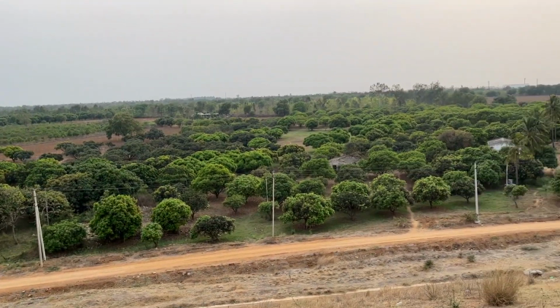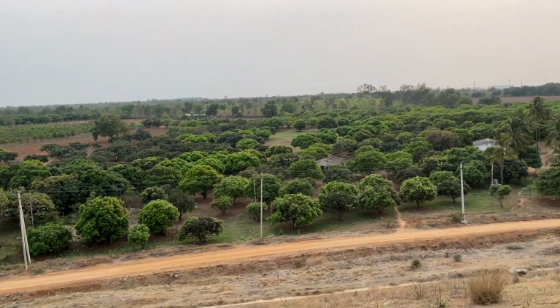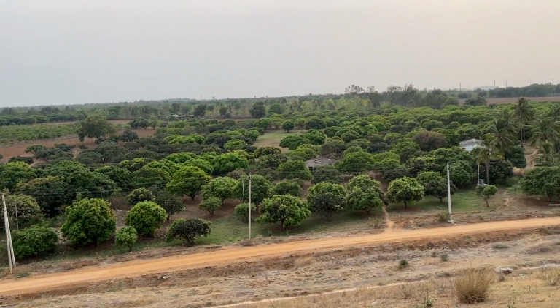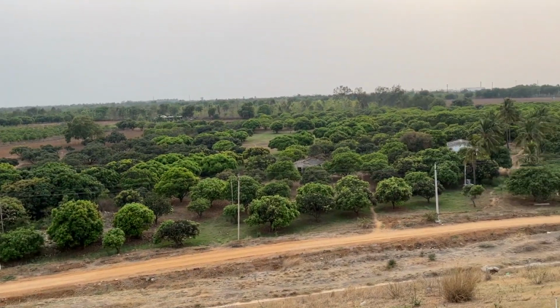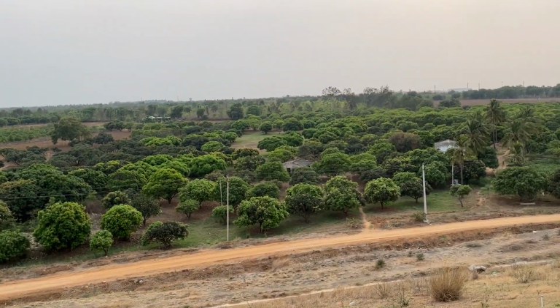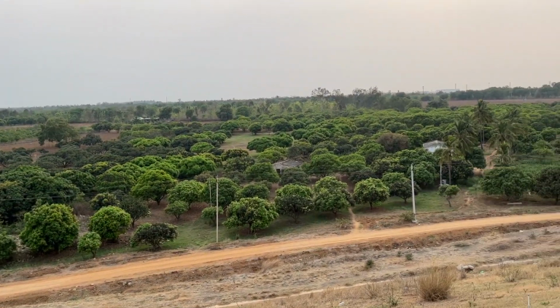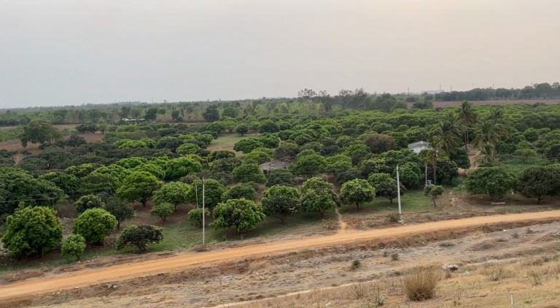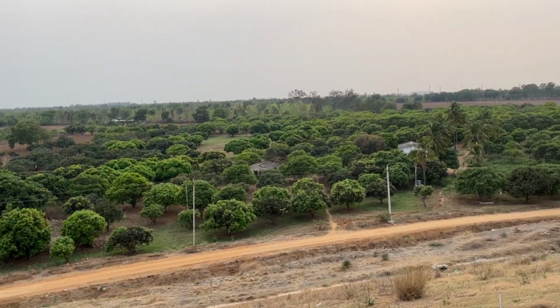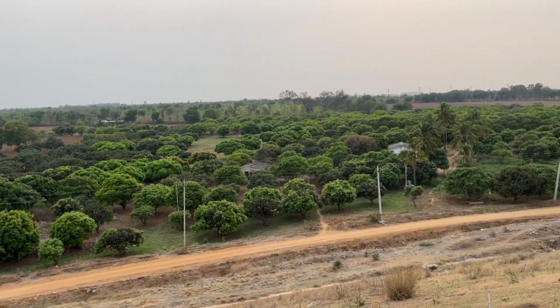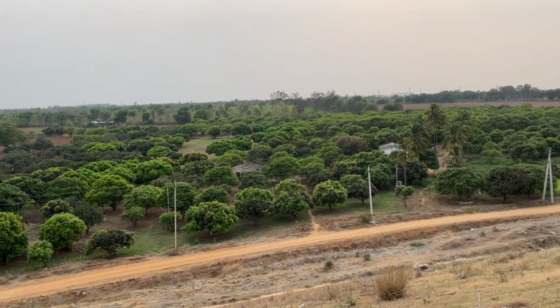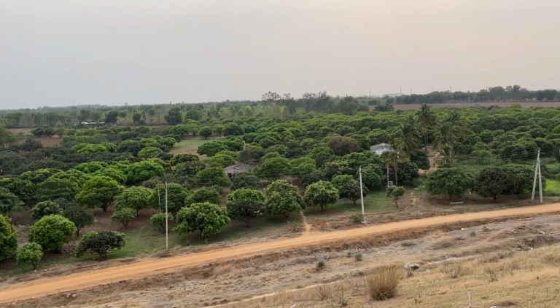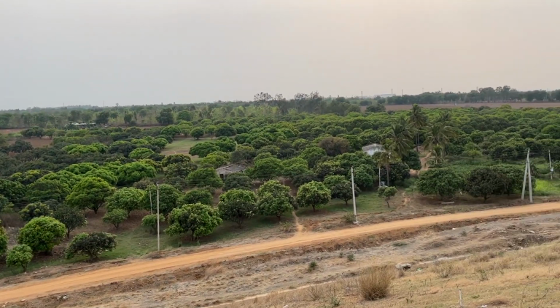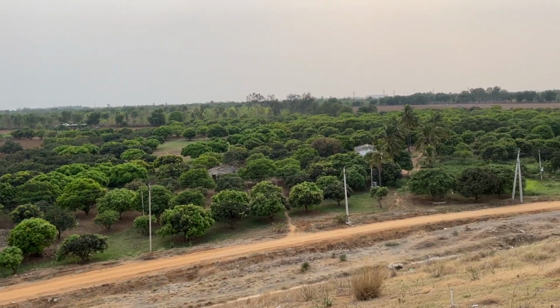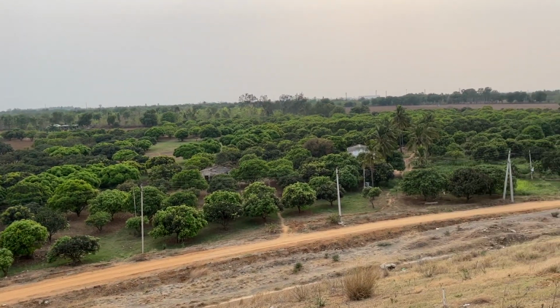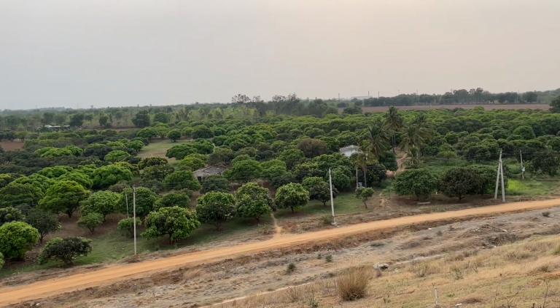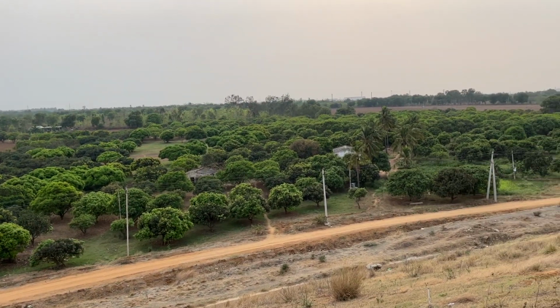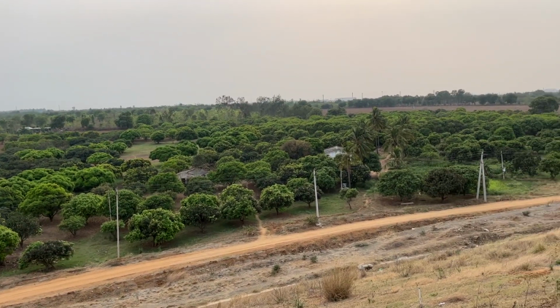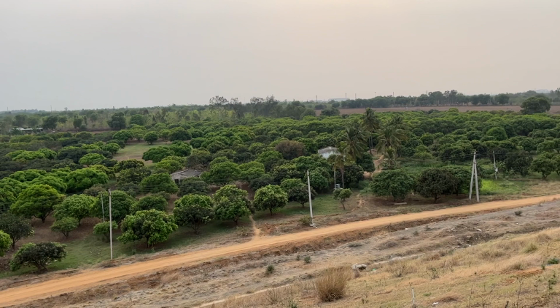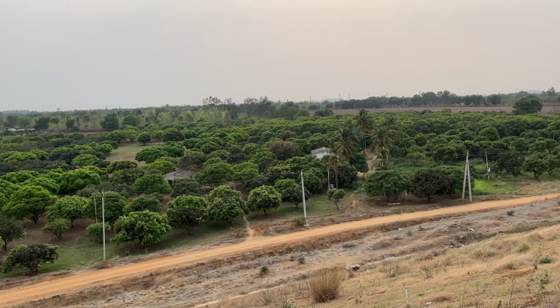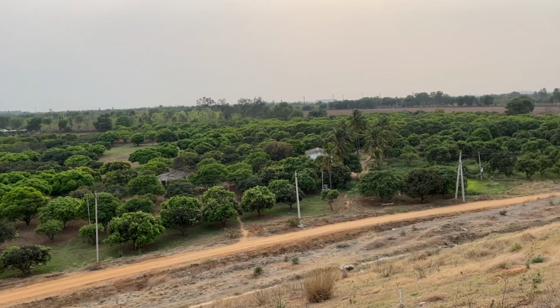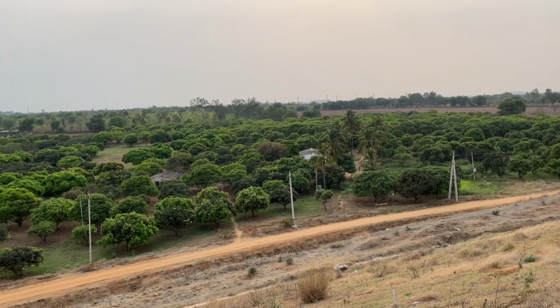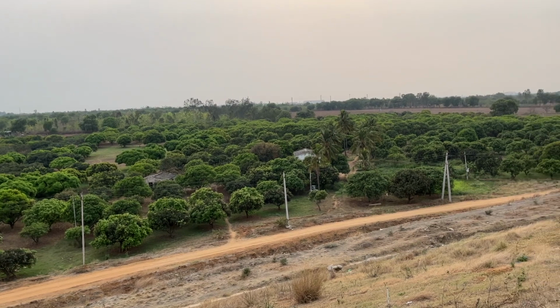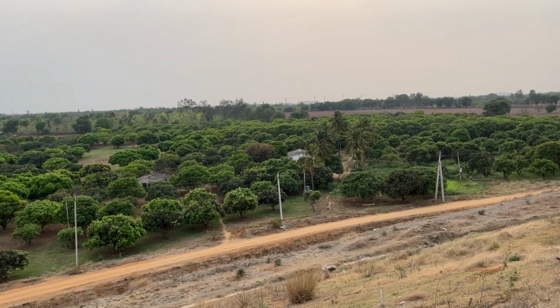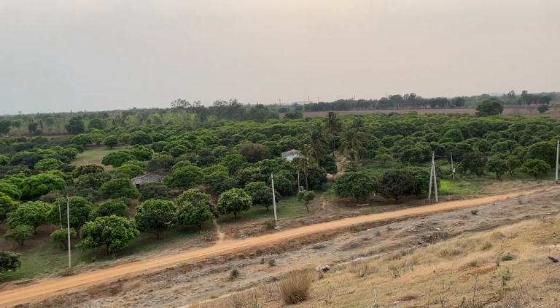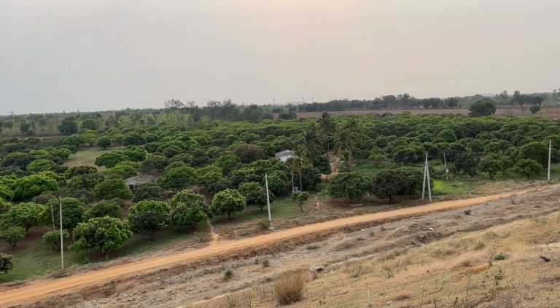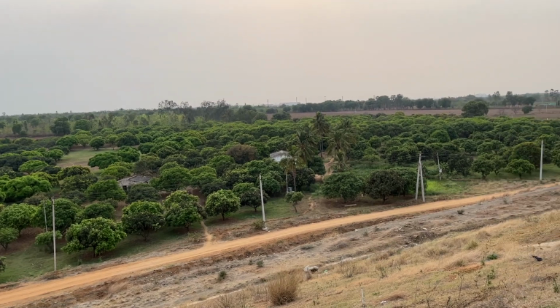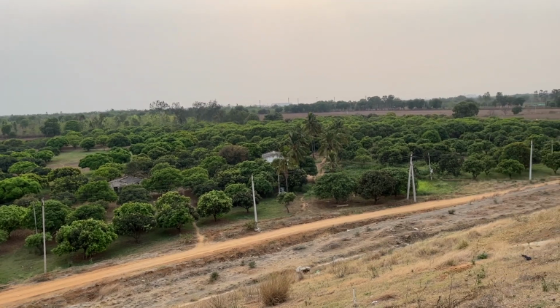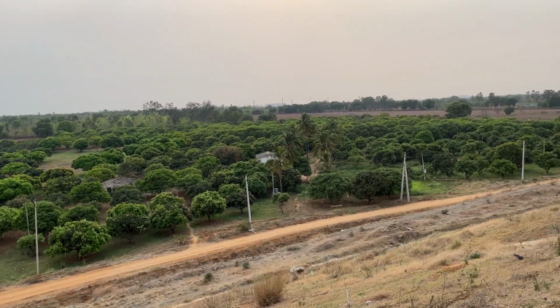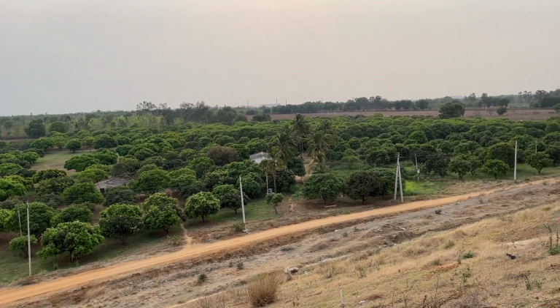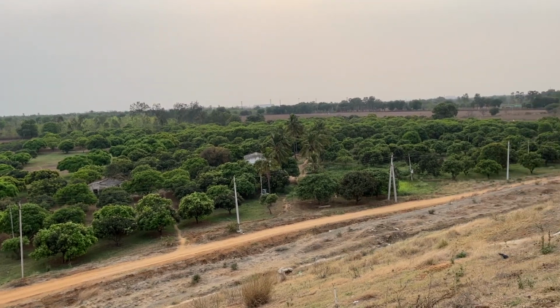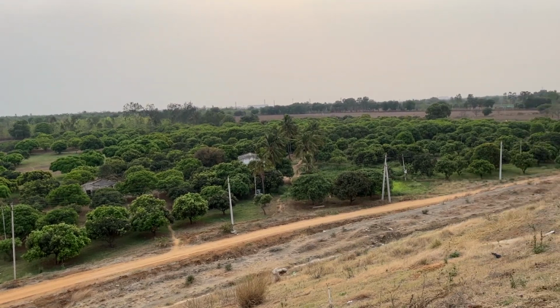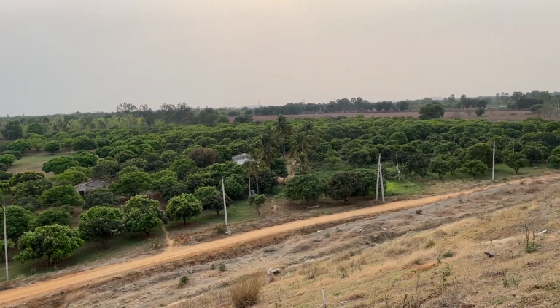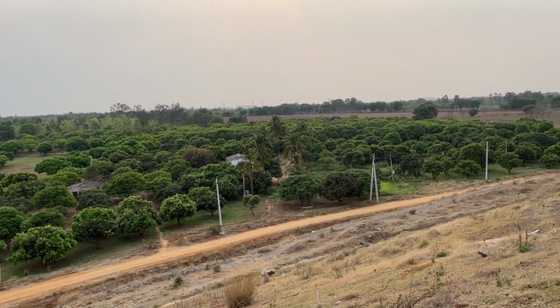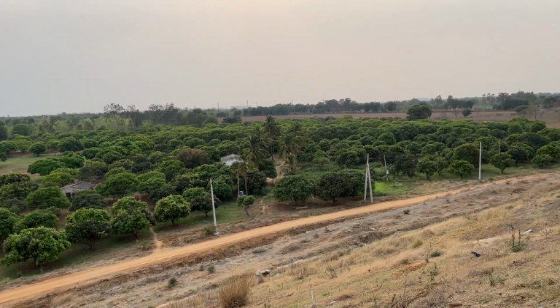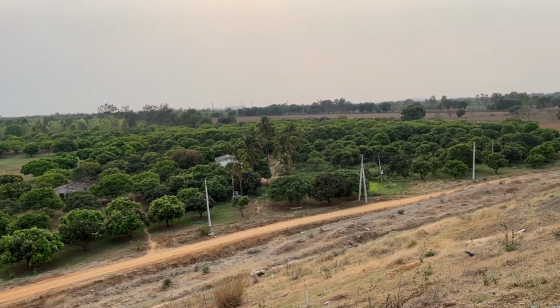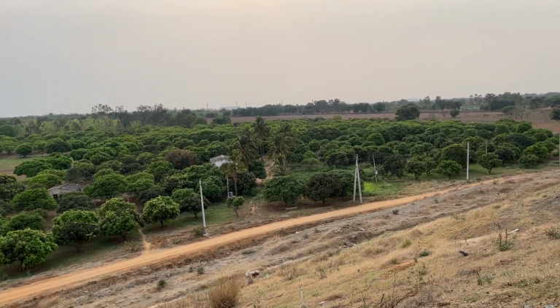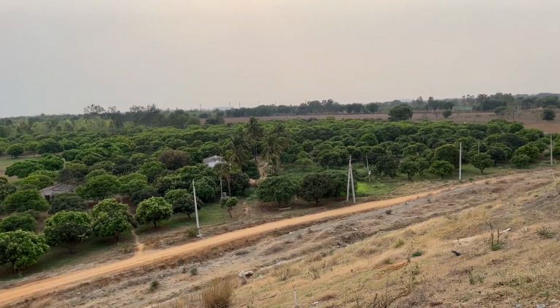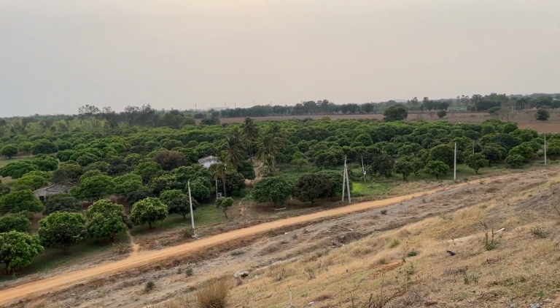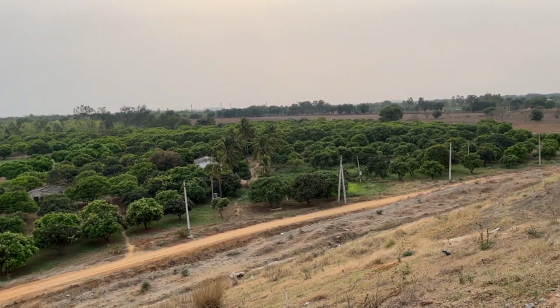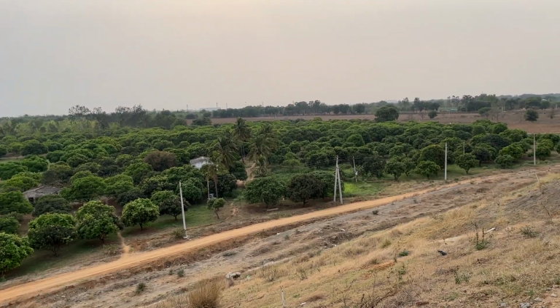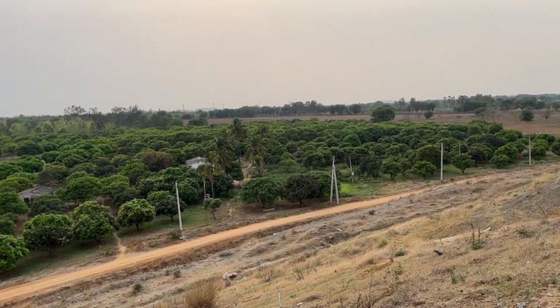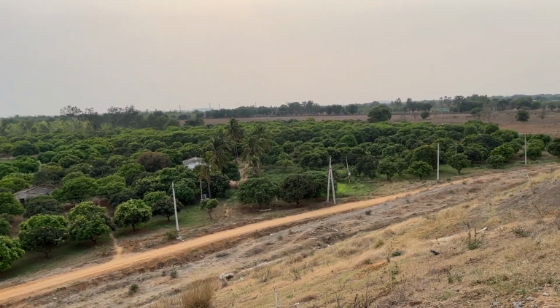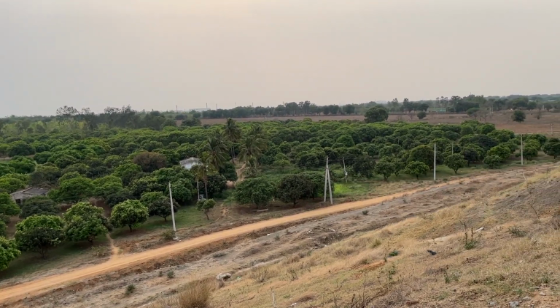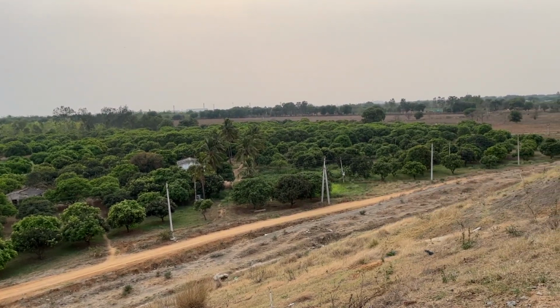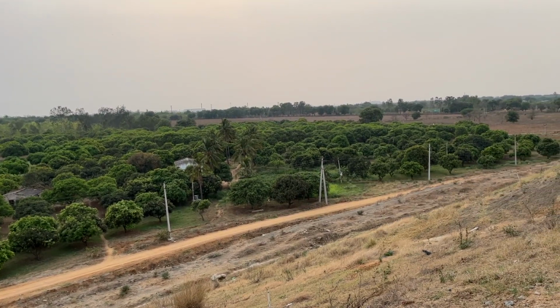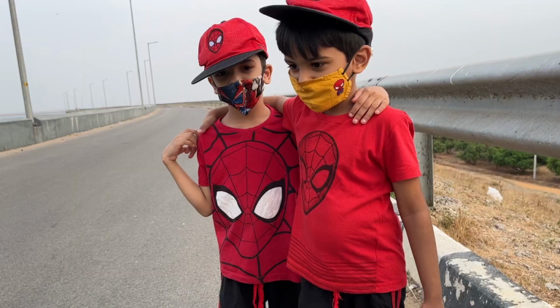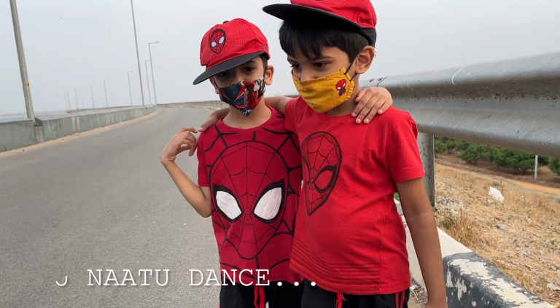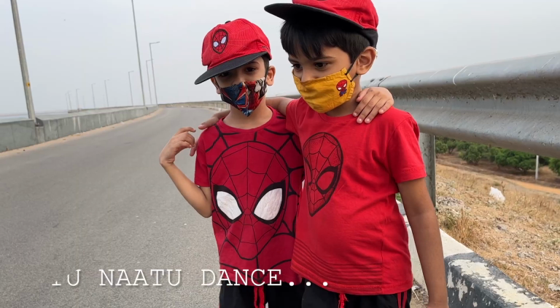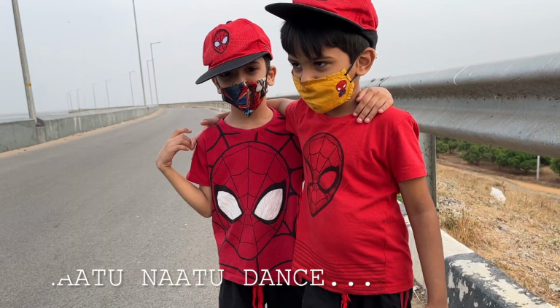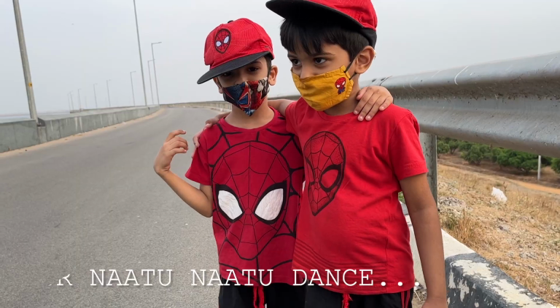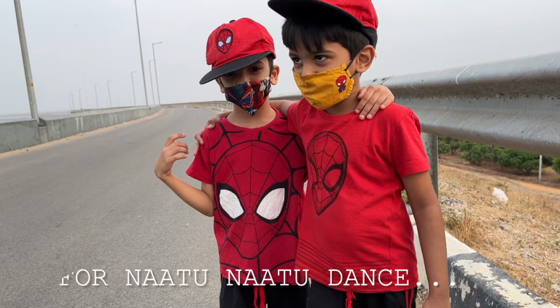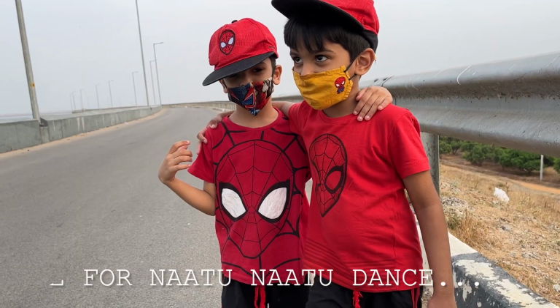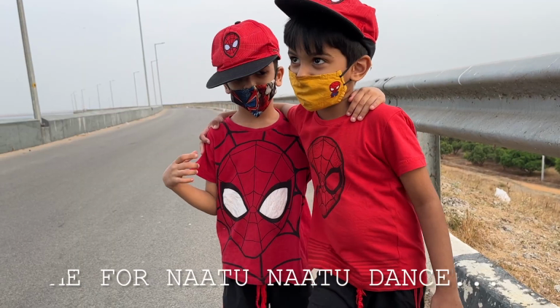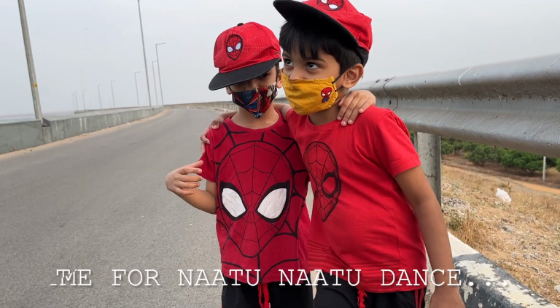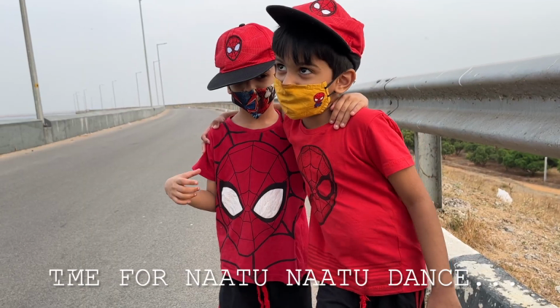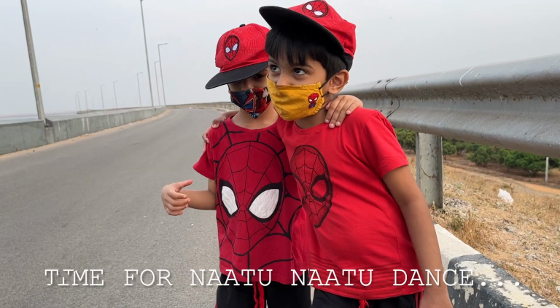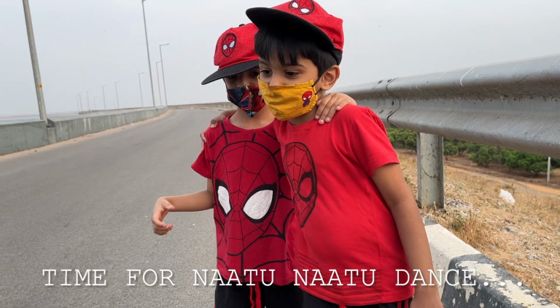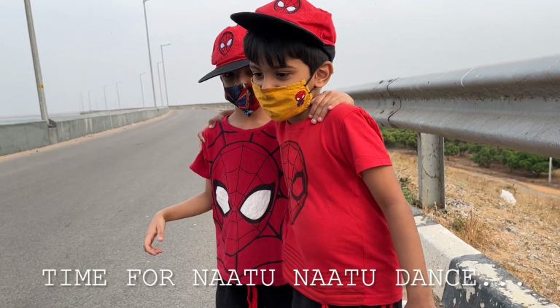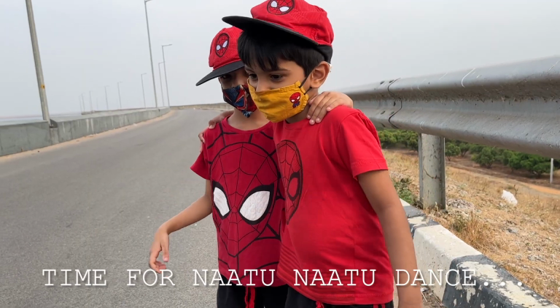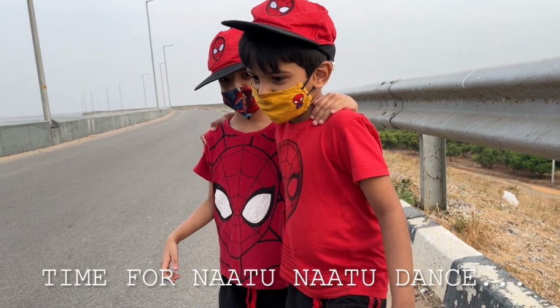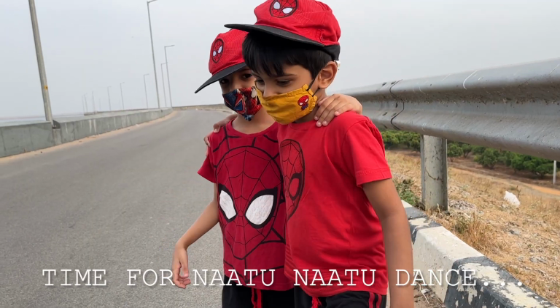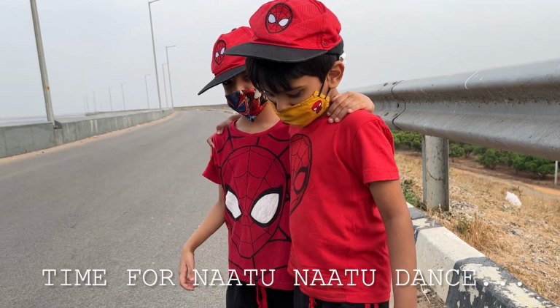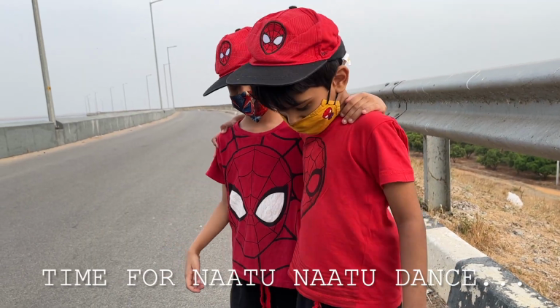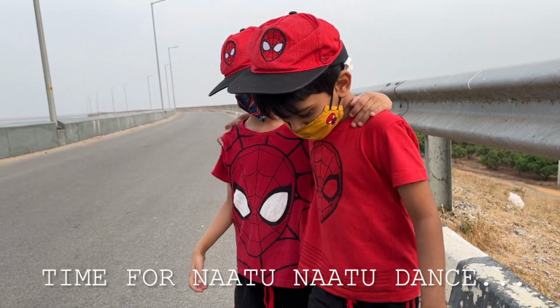This is a mango farm near the river, with a tree here.